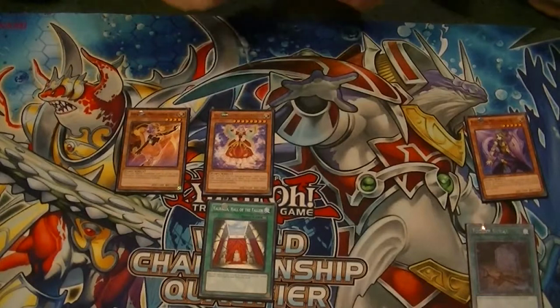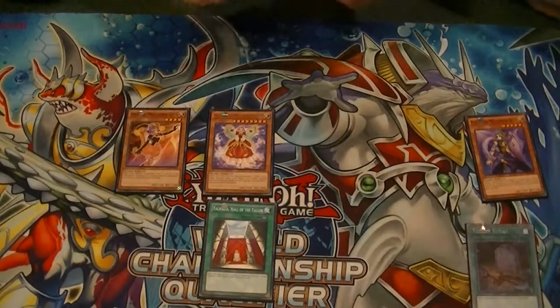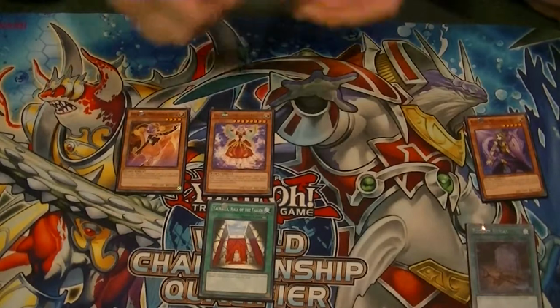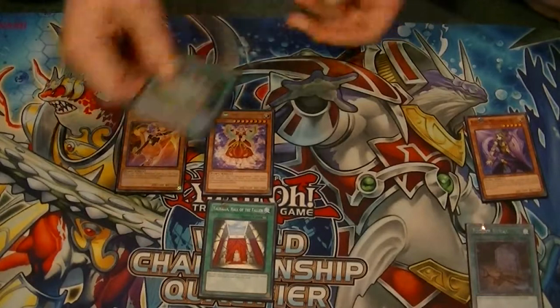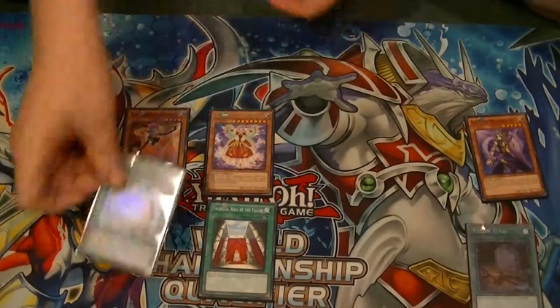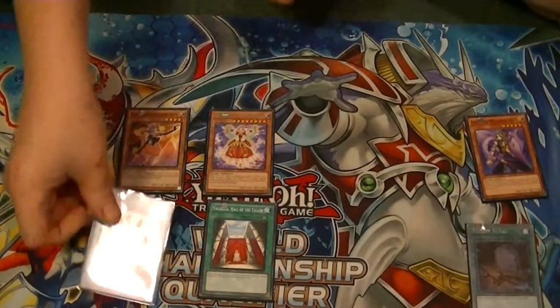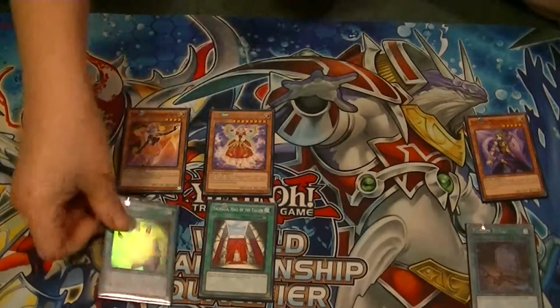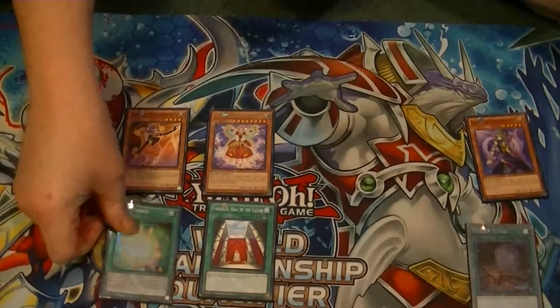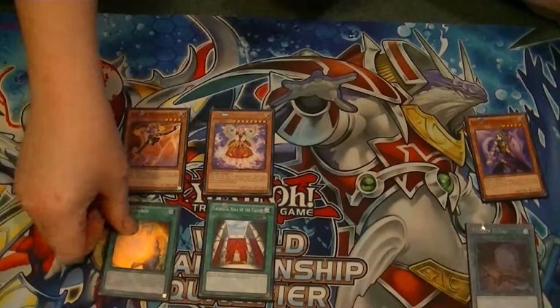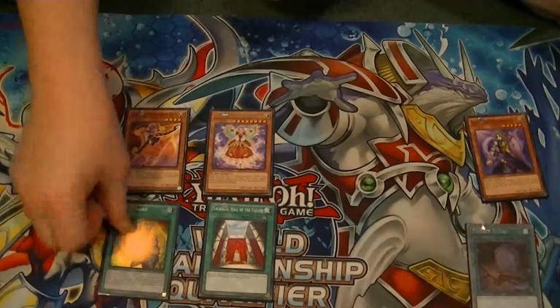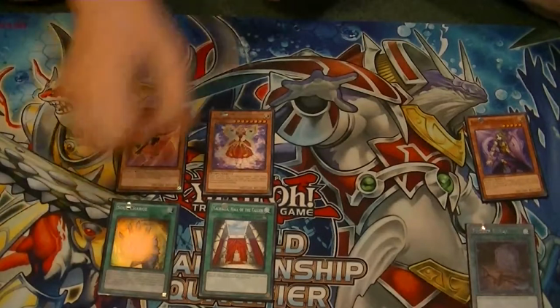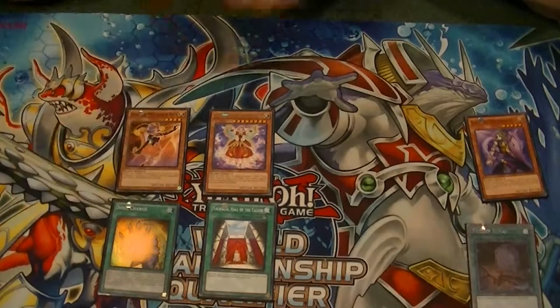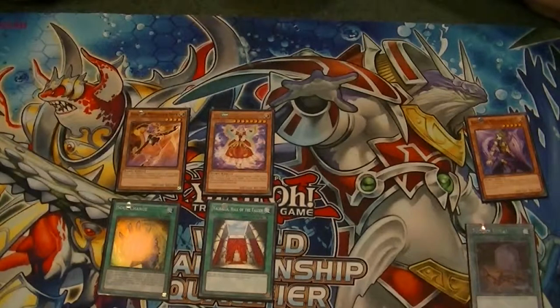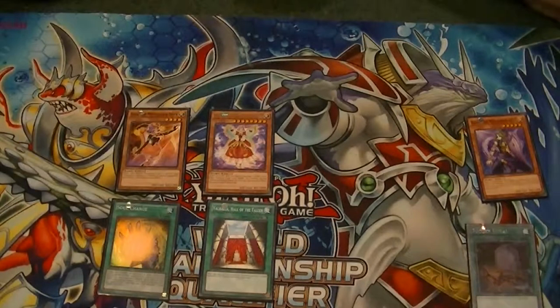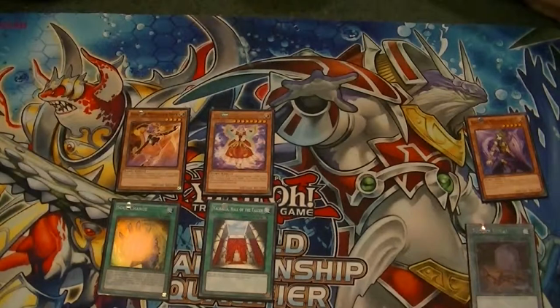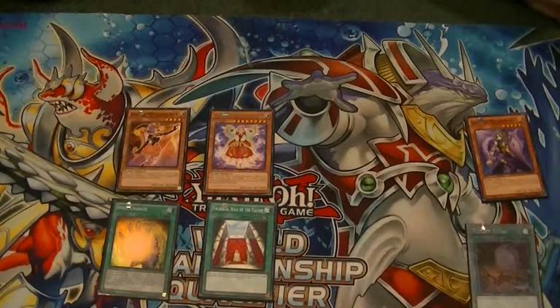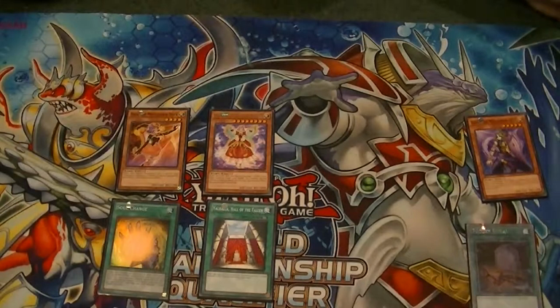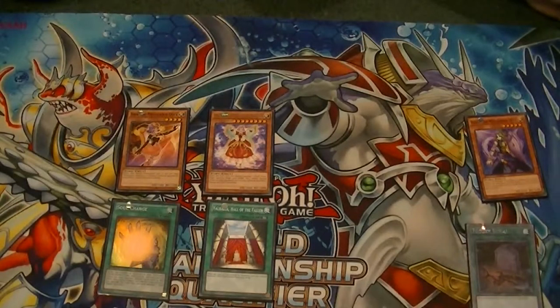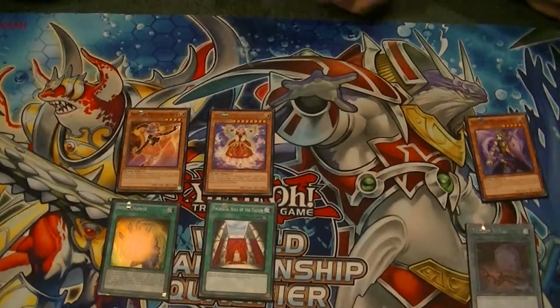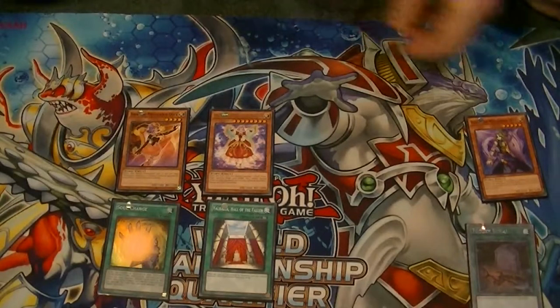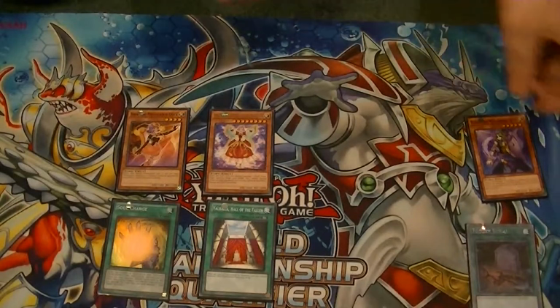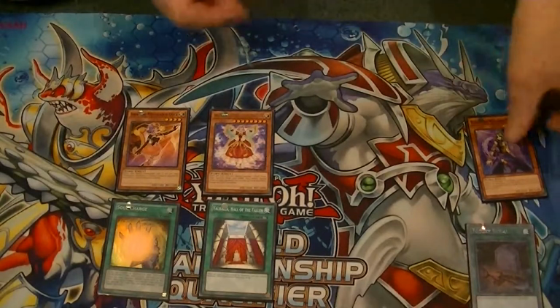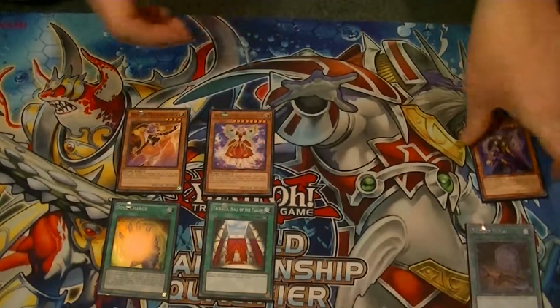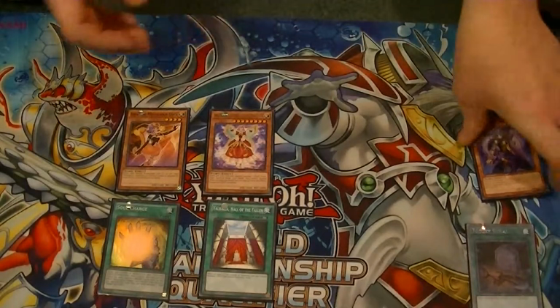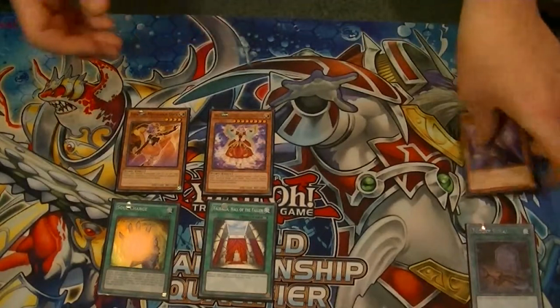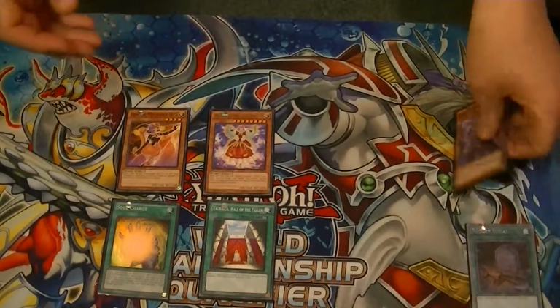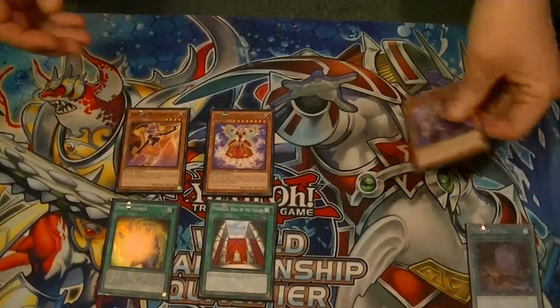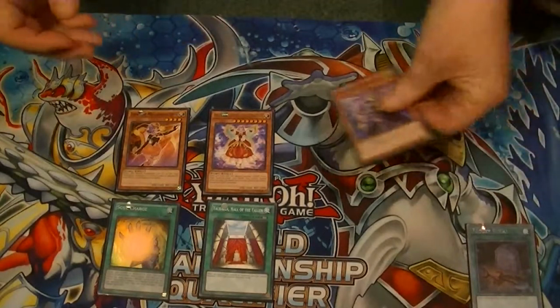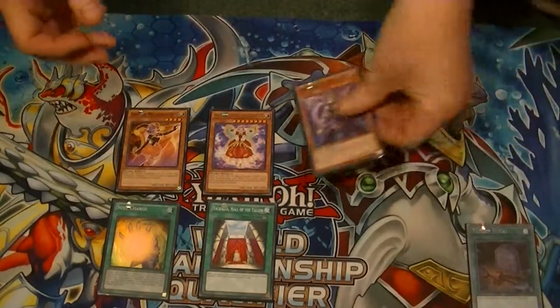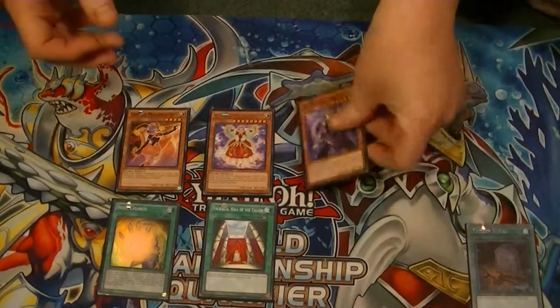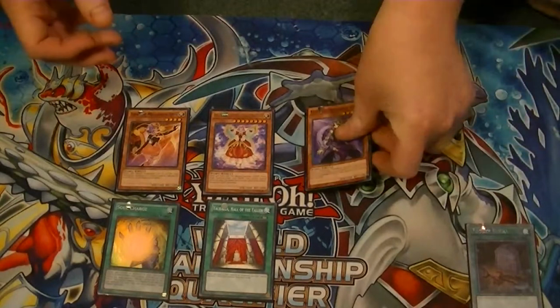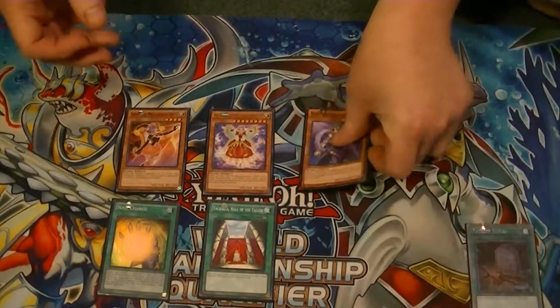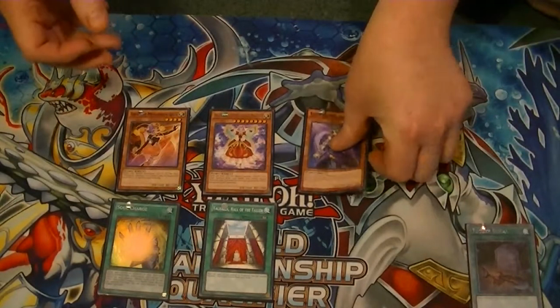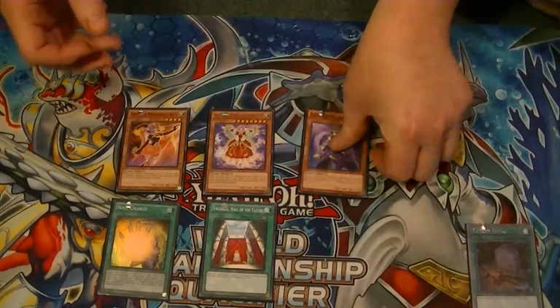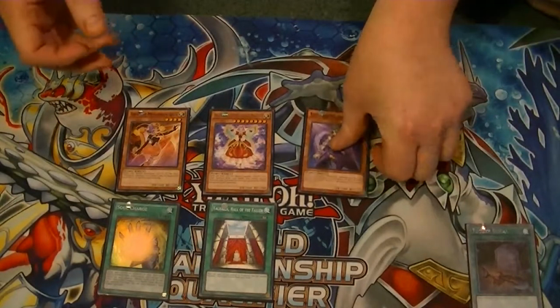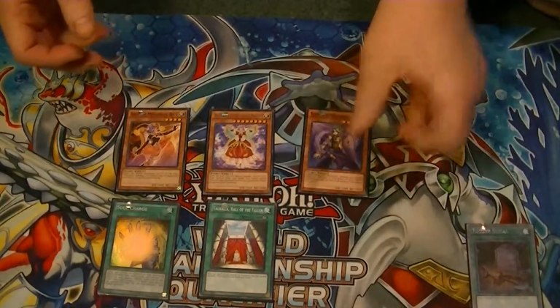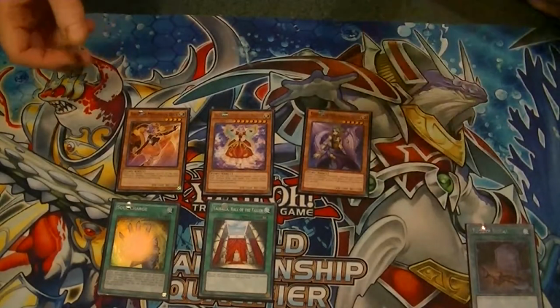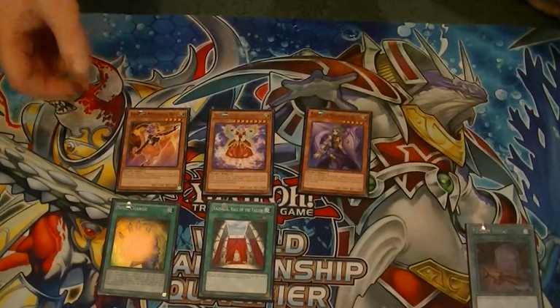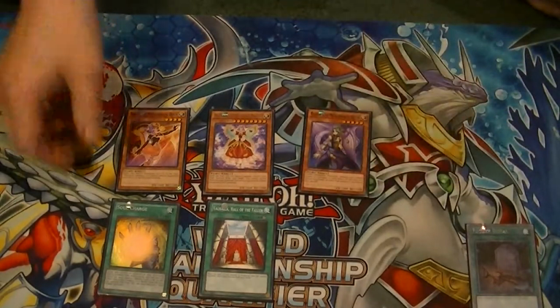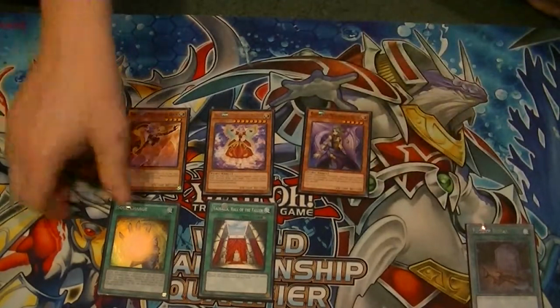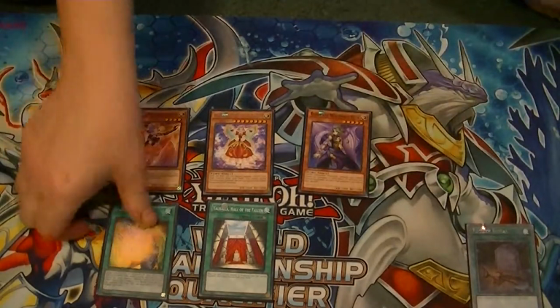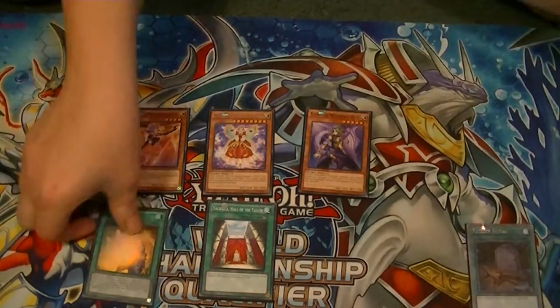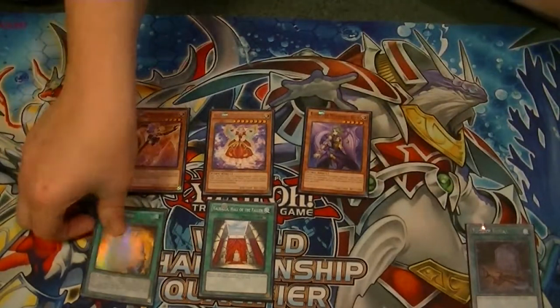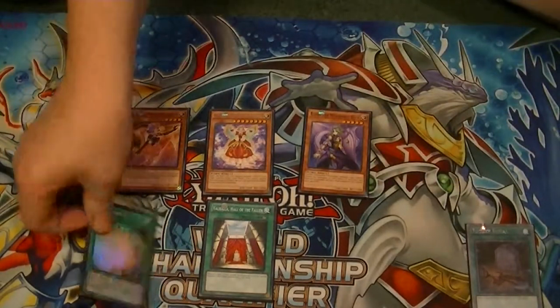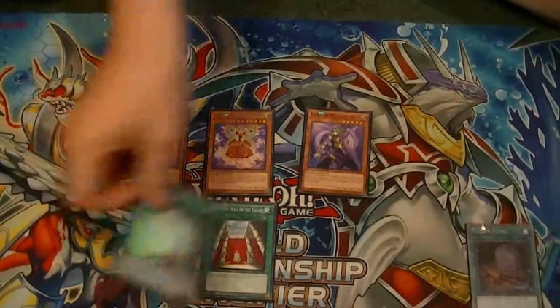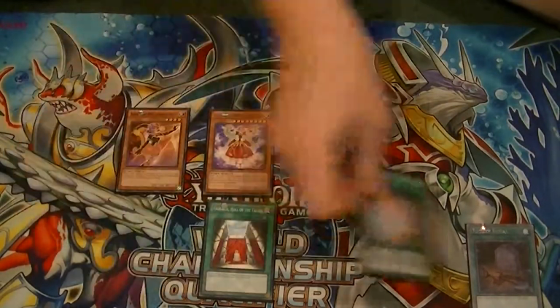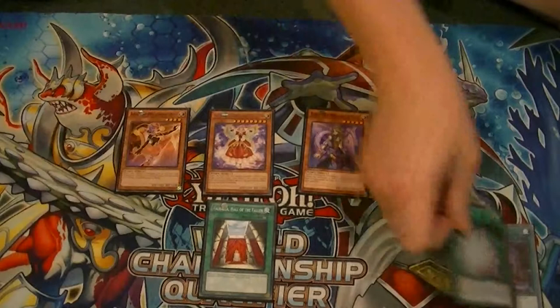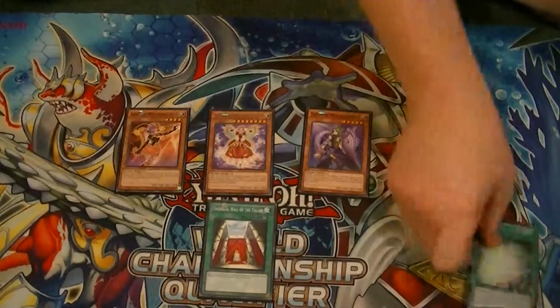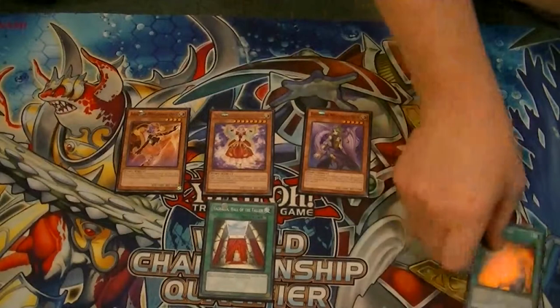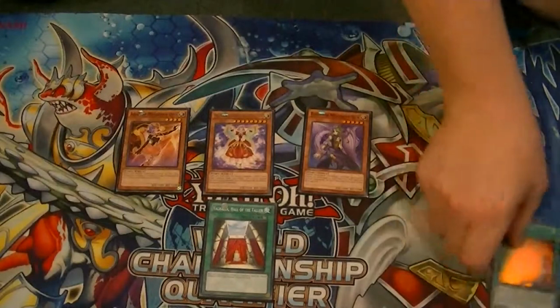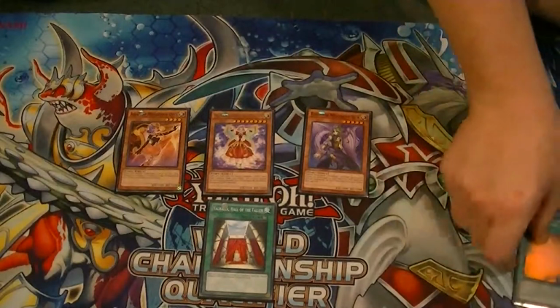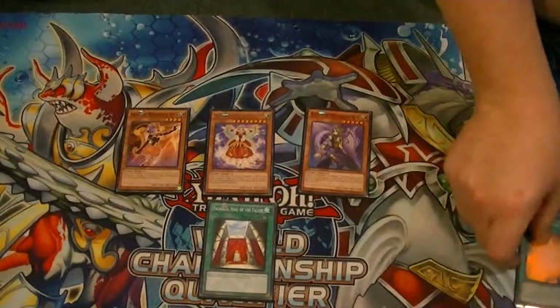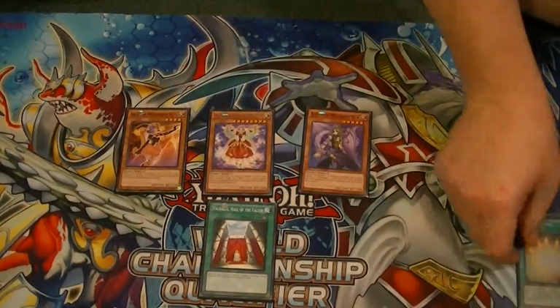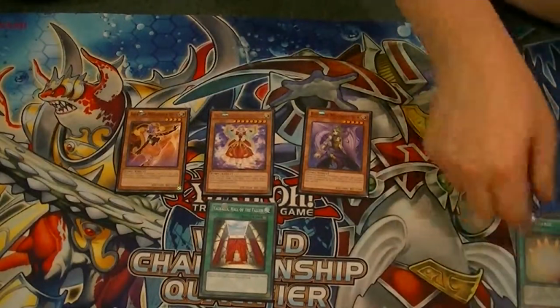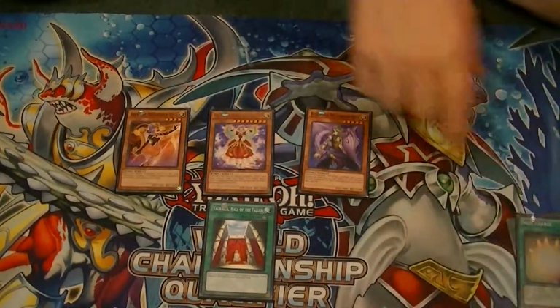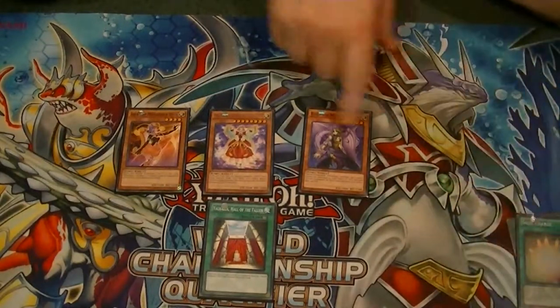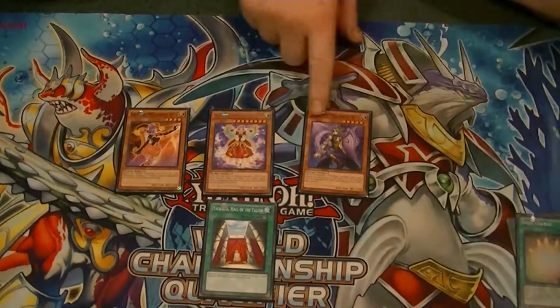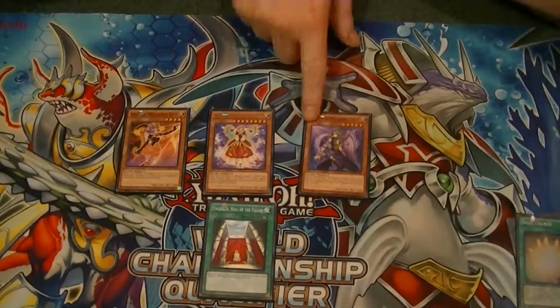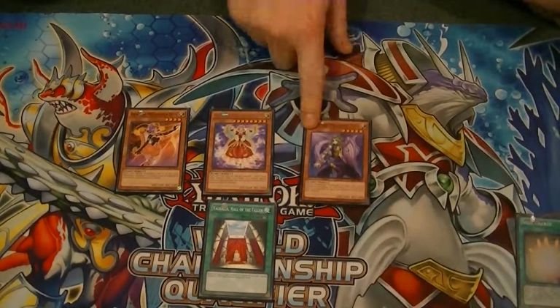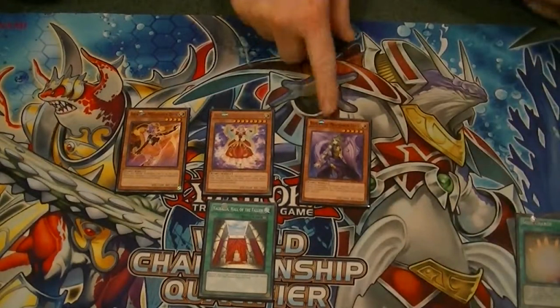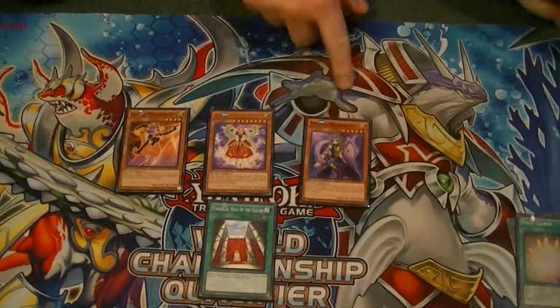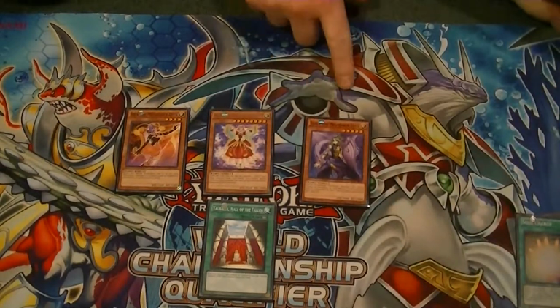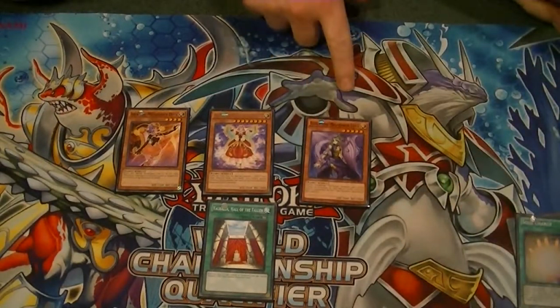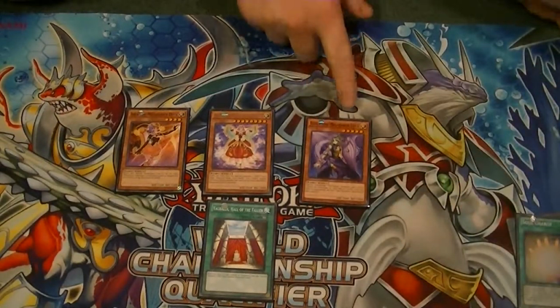Finally, we're going to activate Soul Charge. Pay a thousand life points to special summon Elgie.